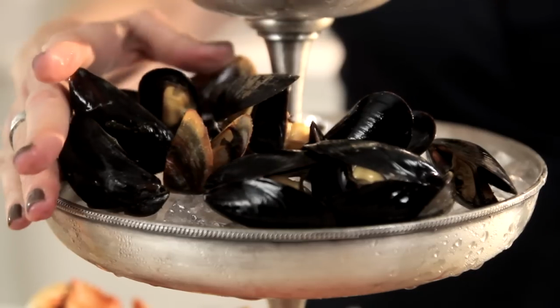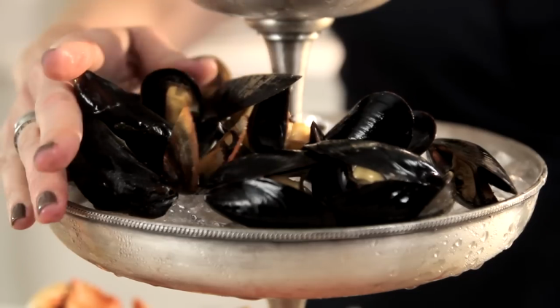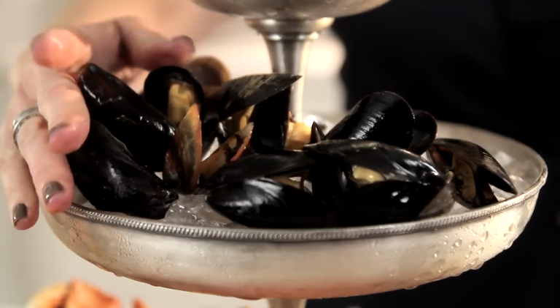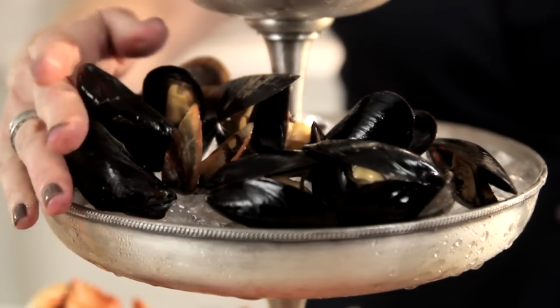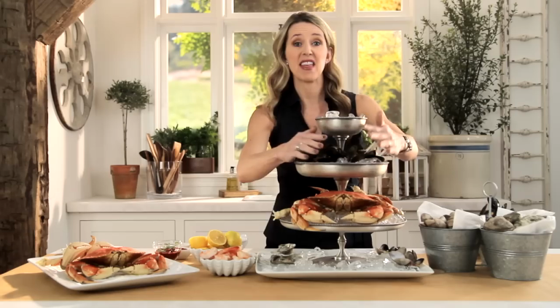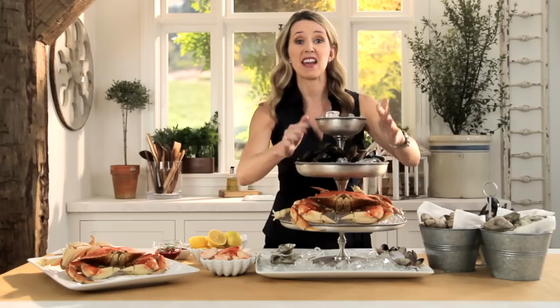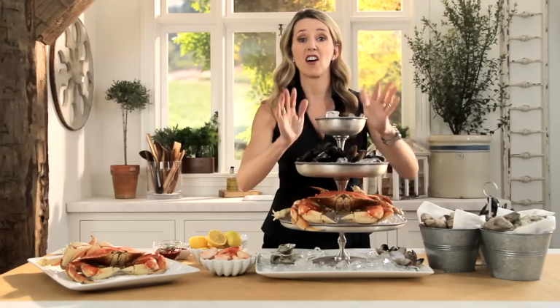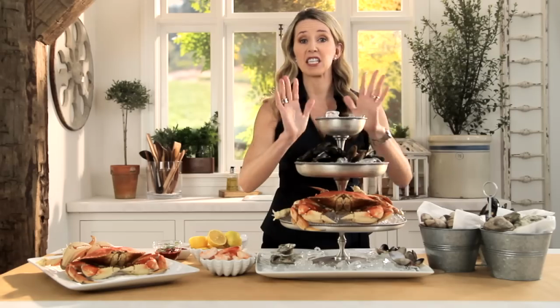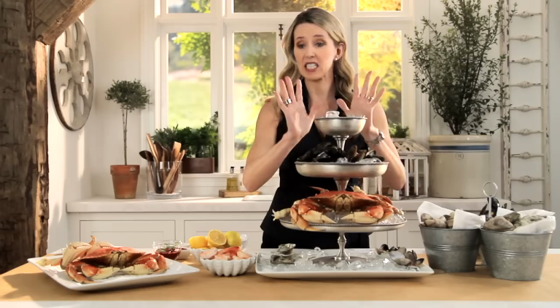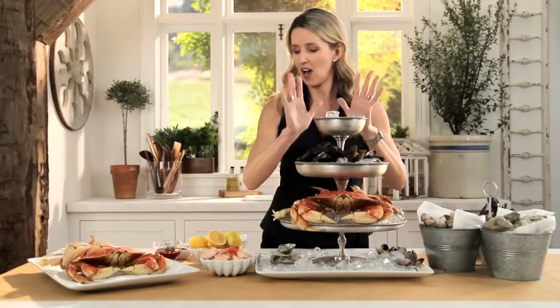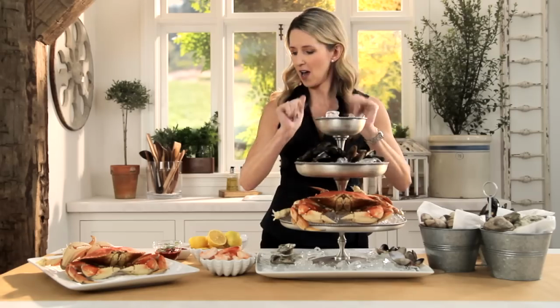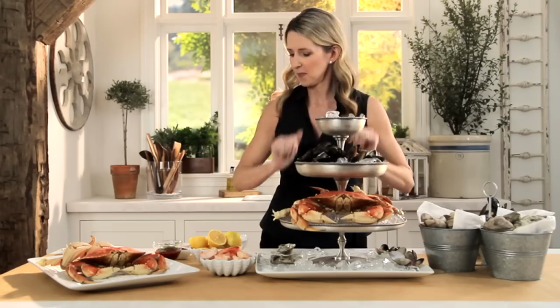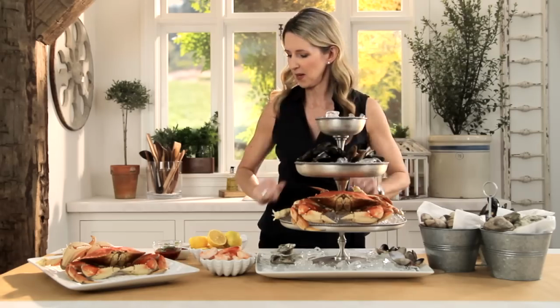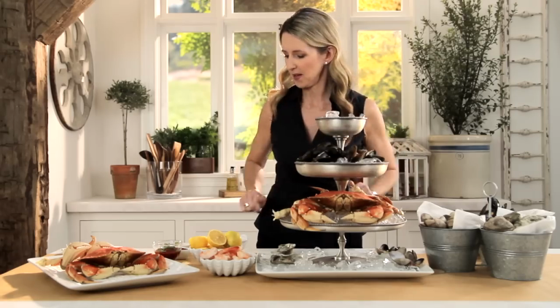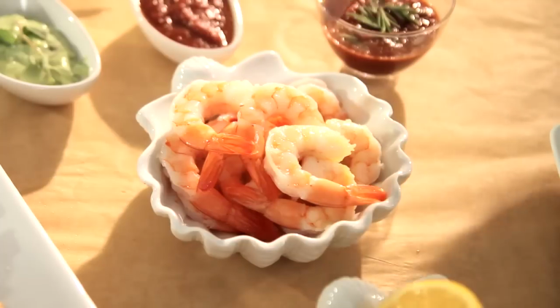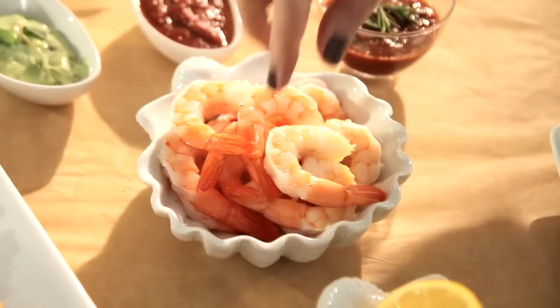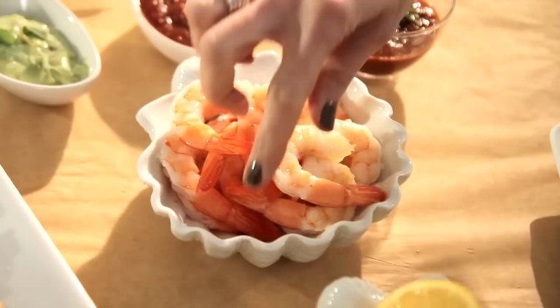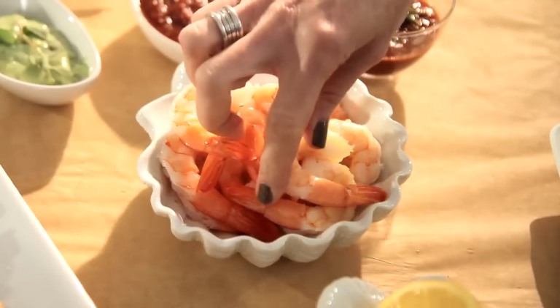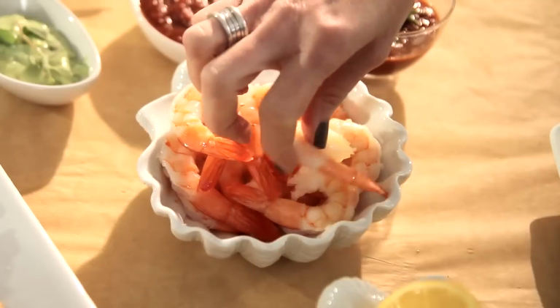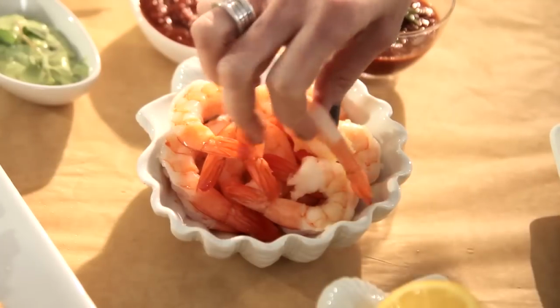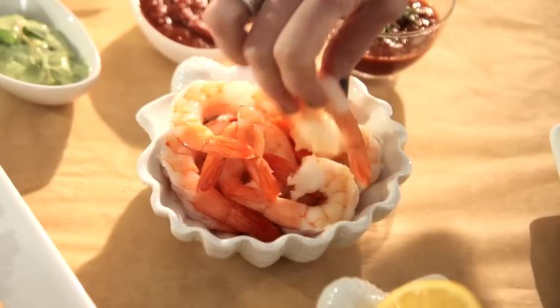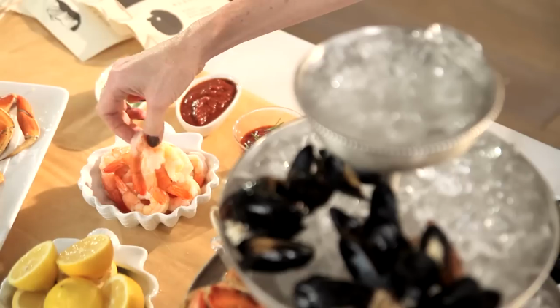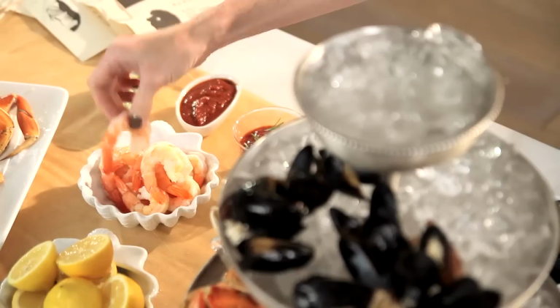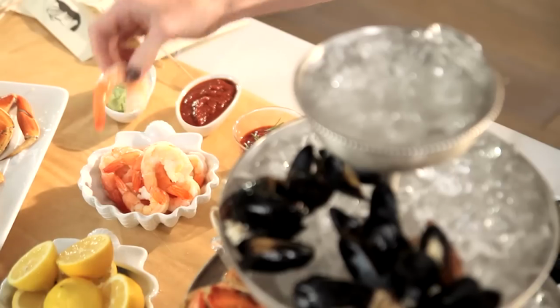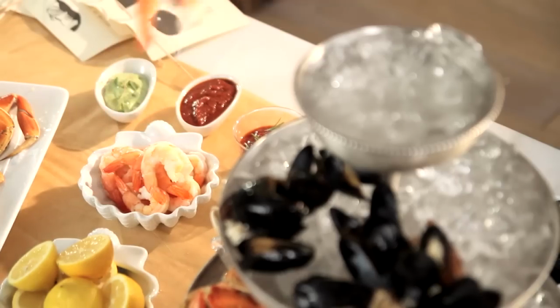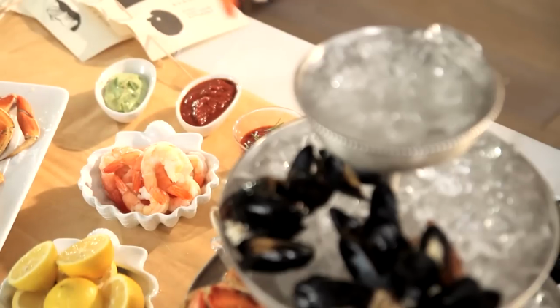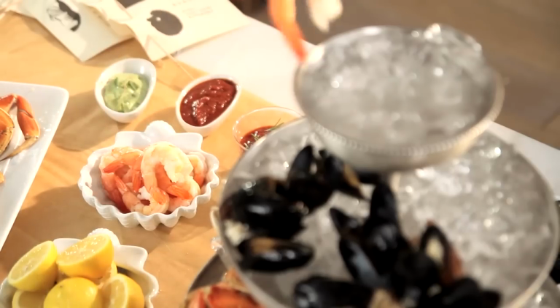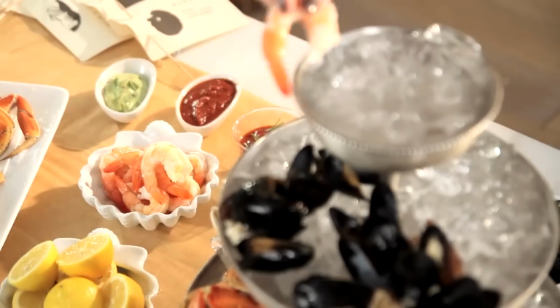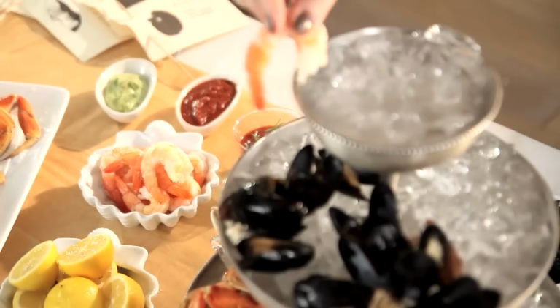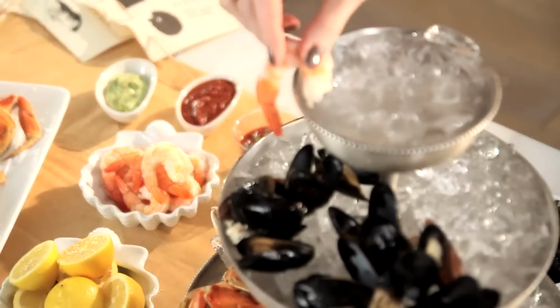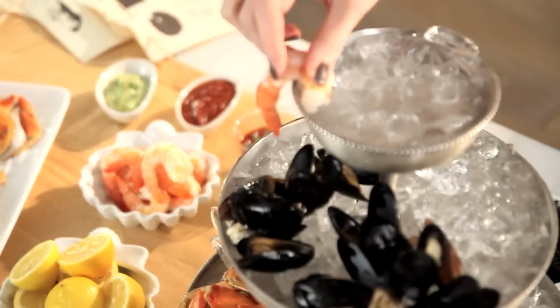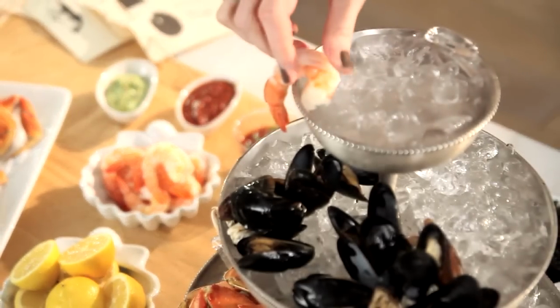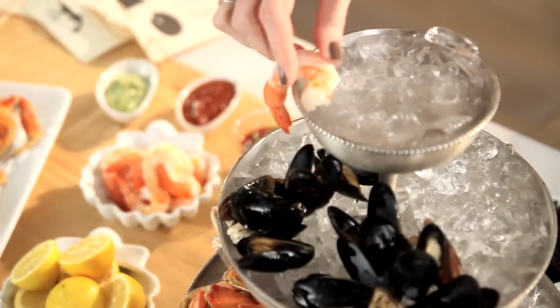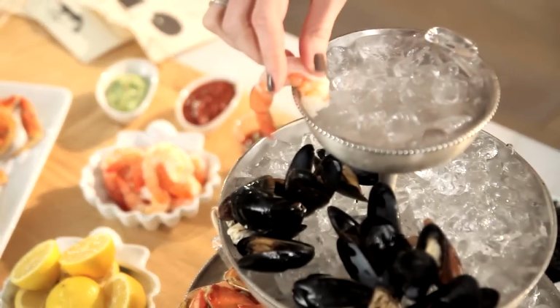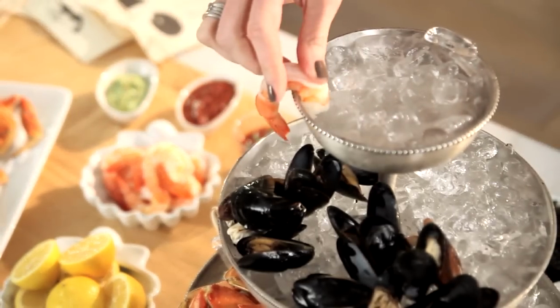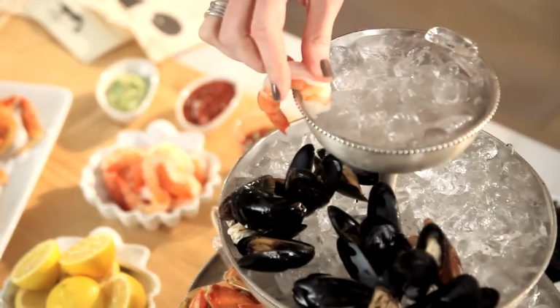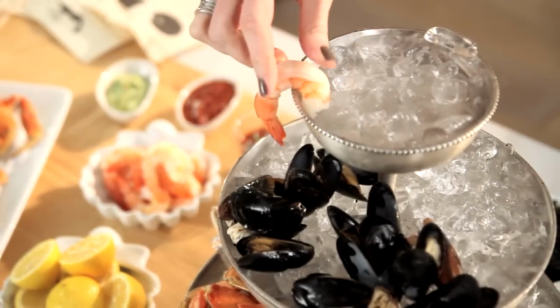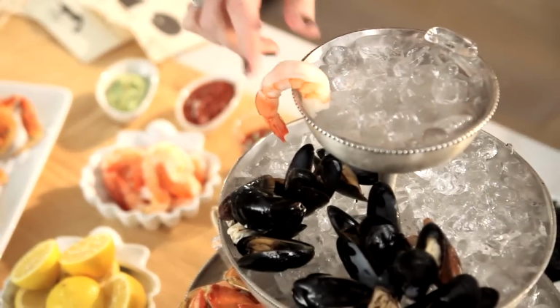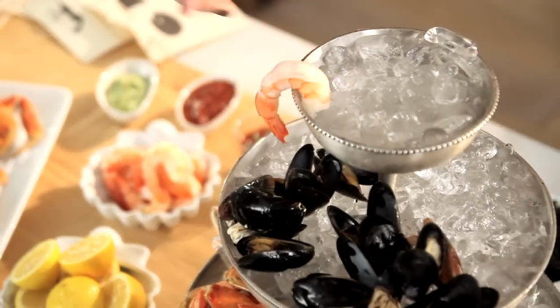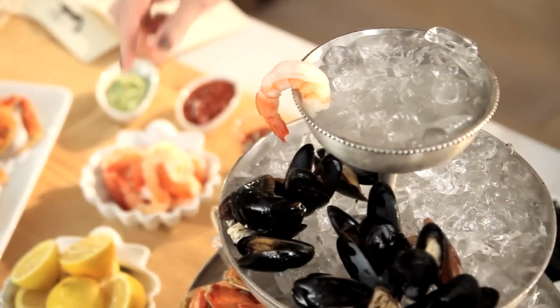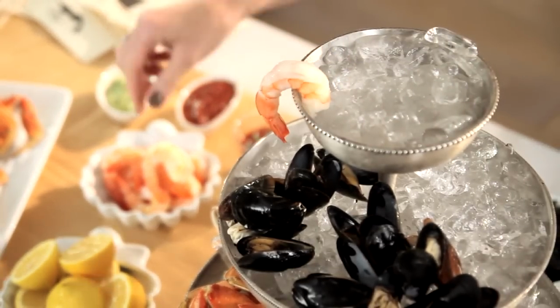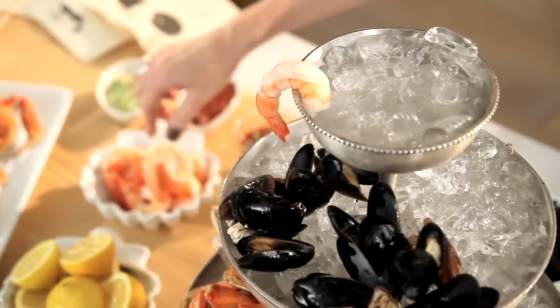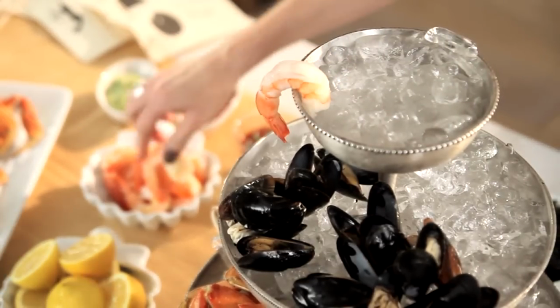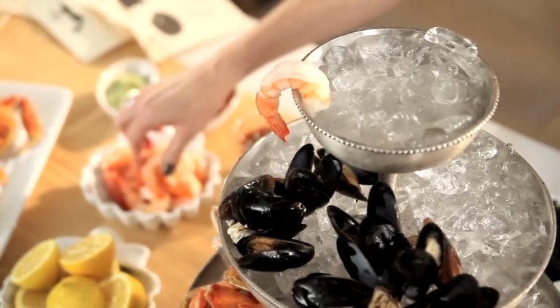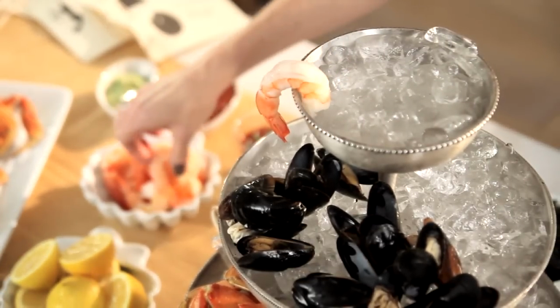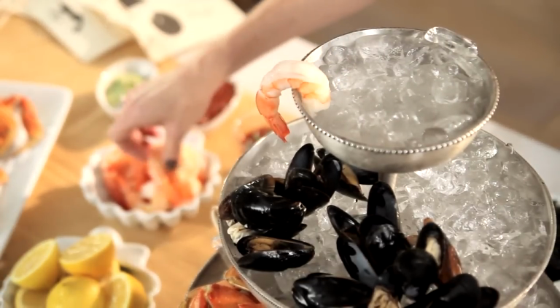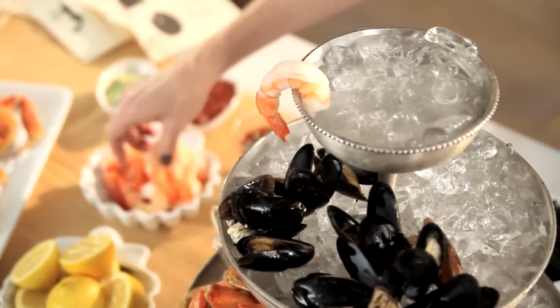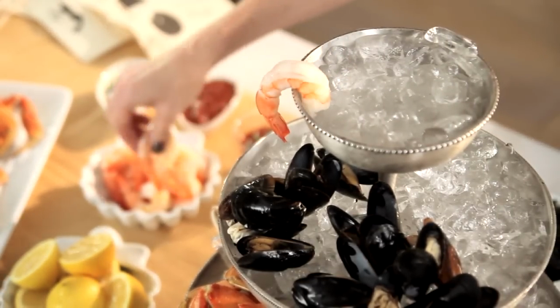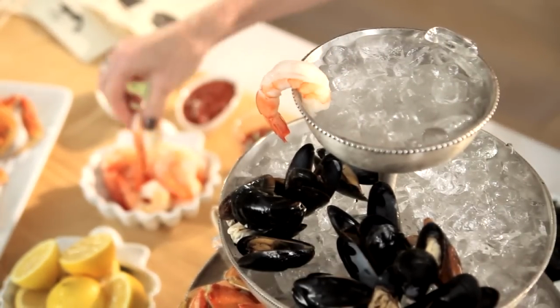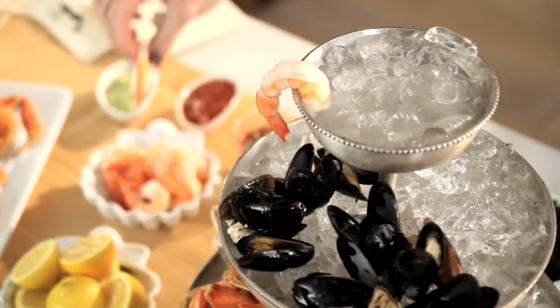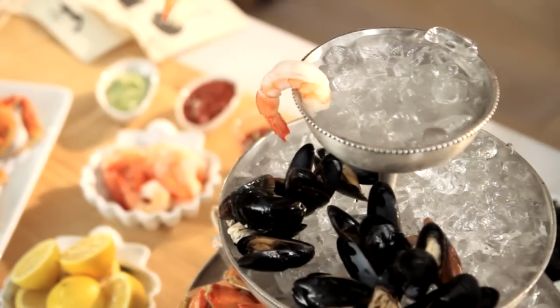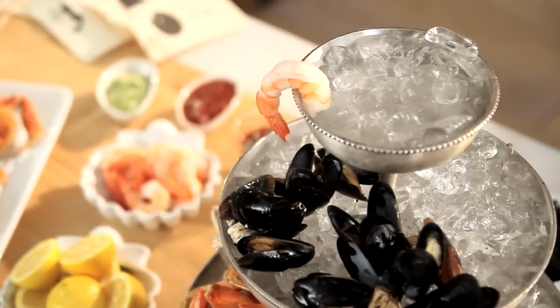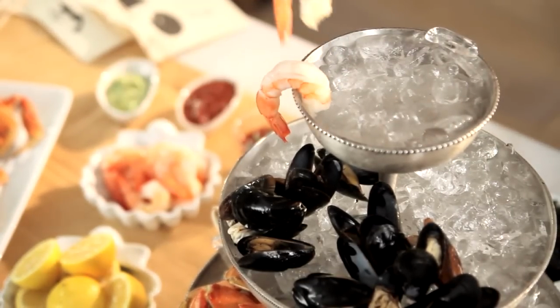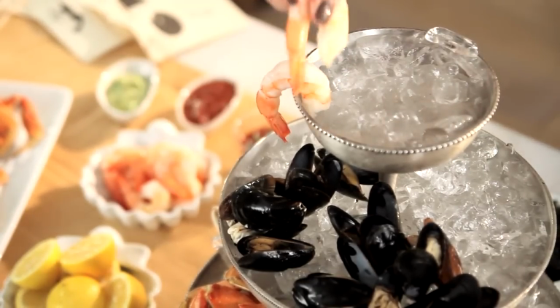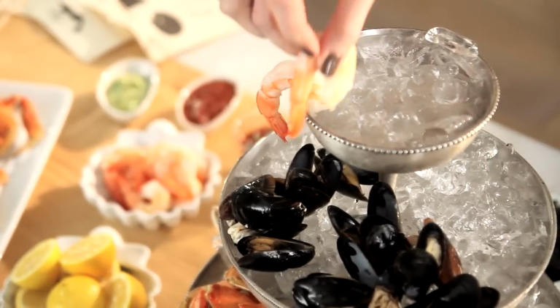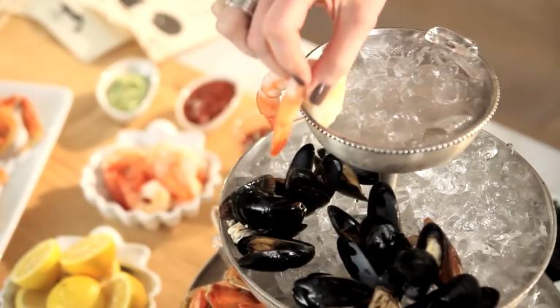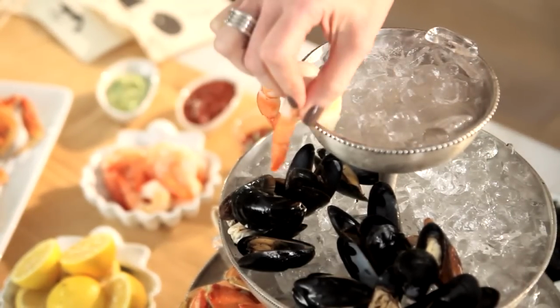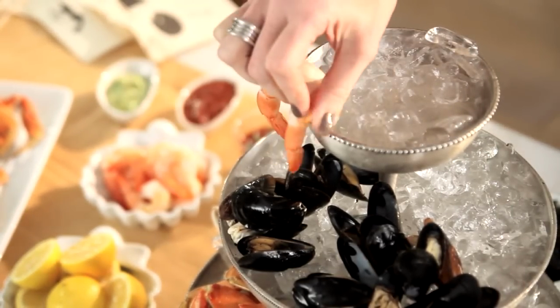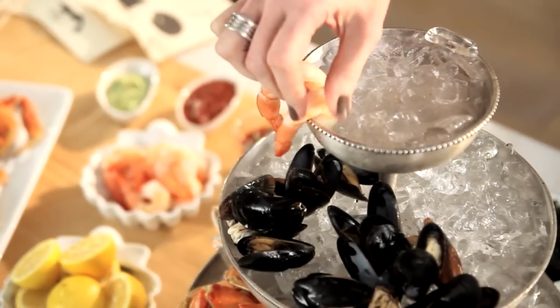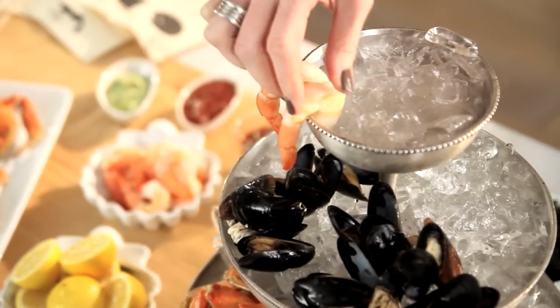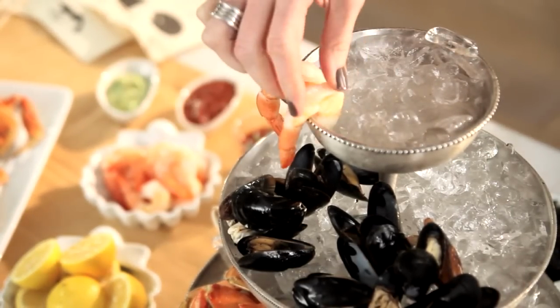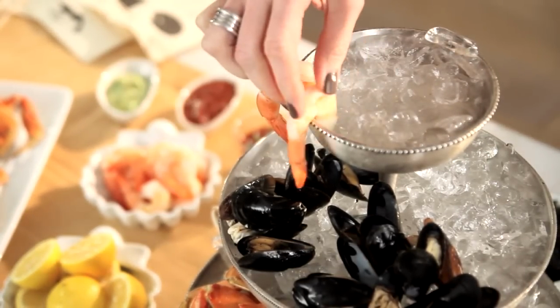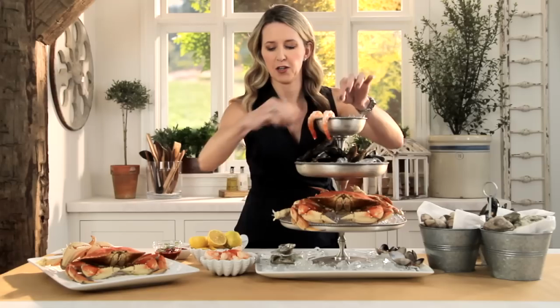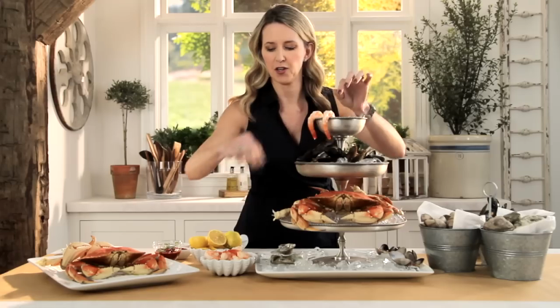And then on top, some fresh steamed shrimp laid right in place here.